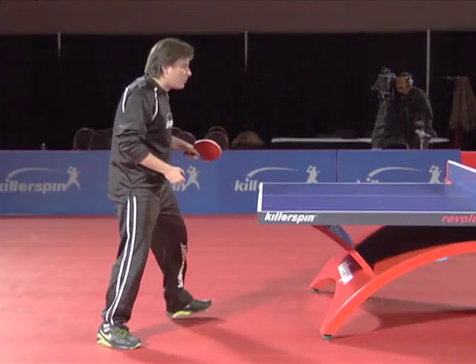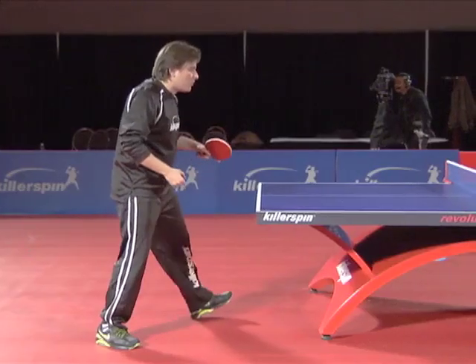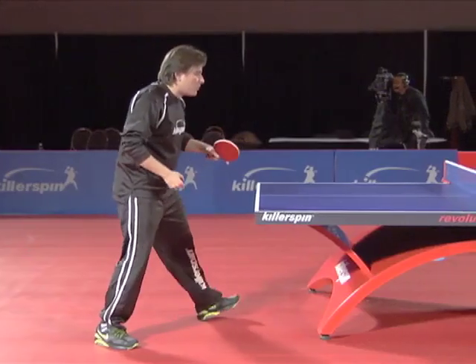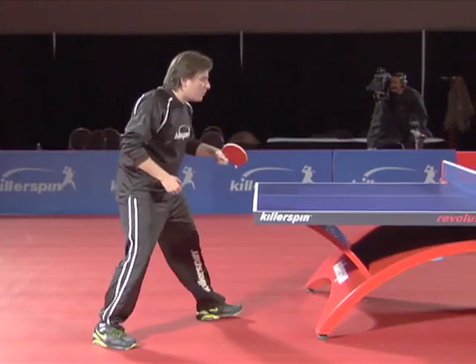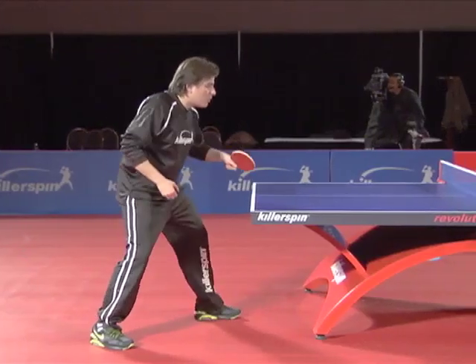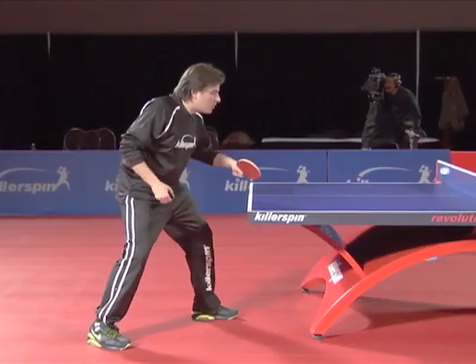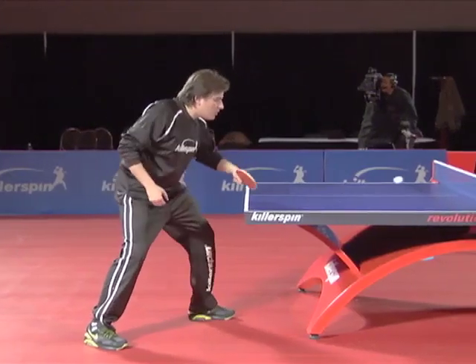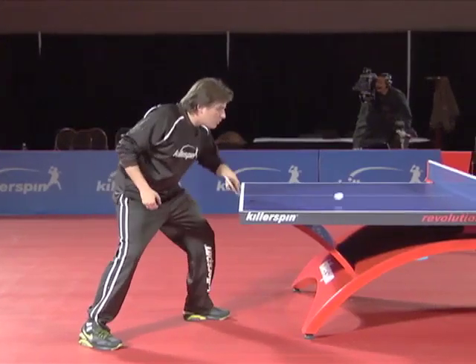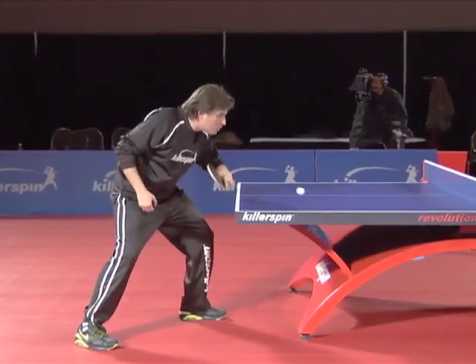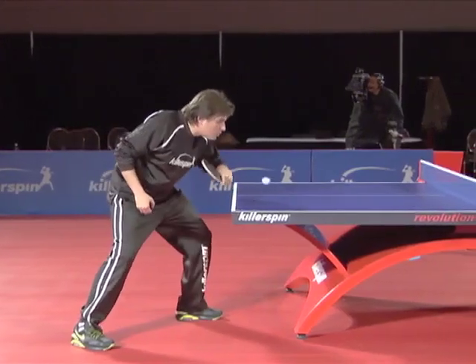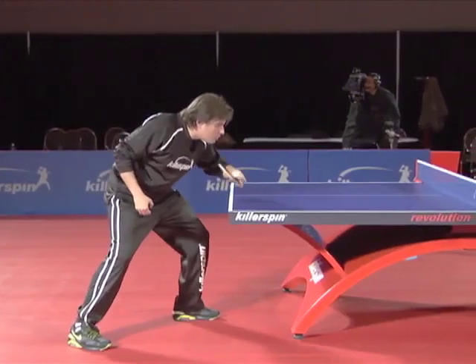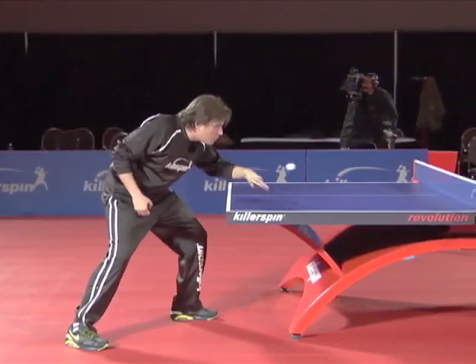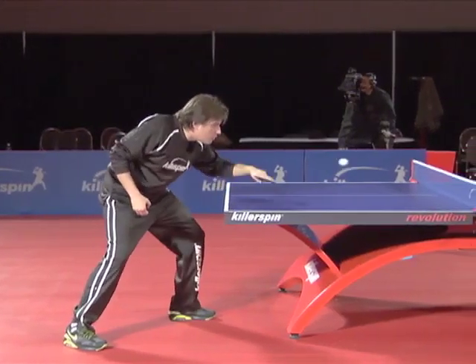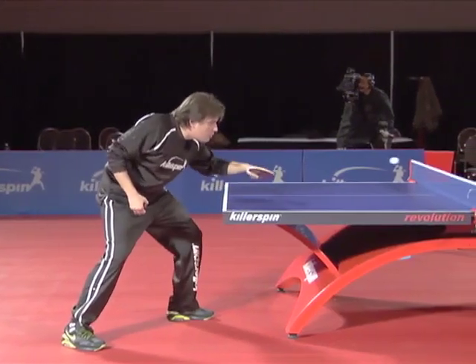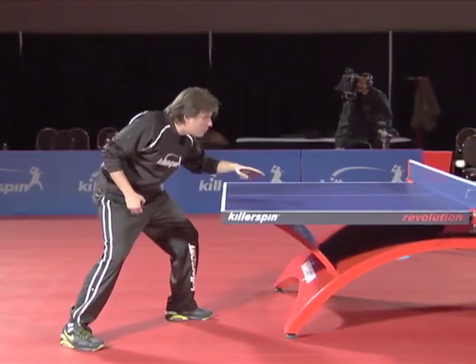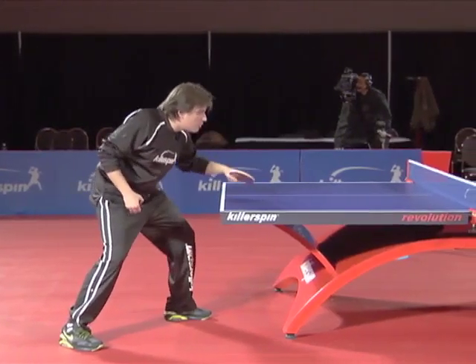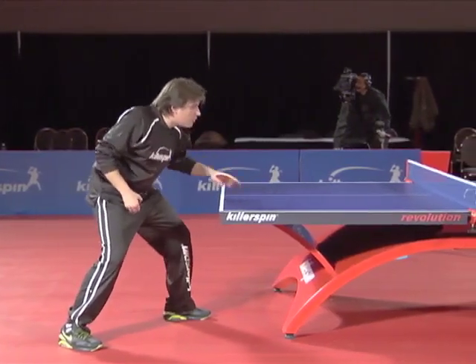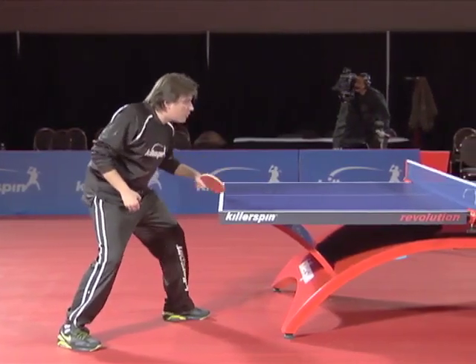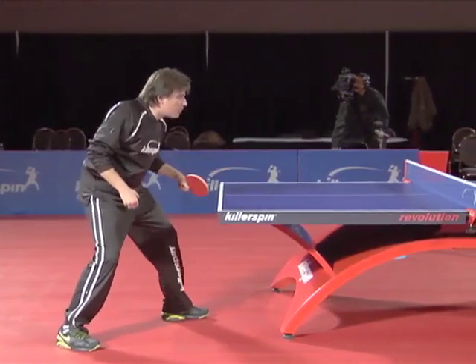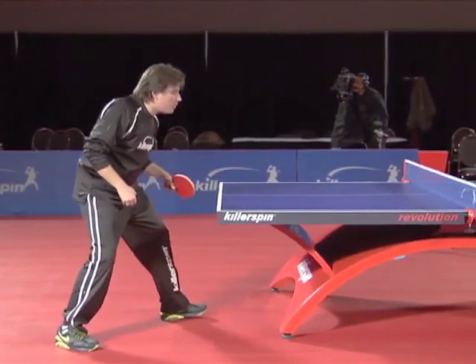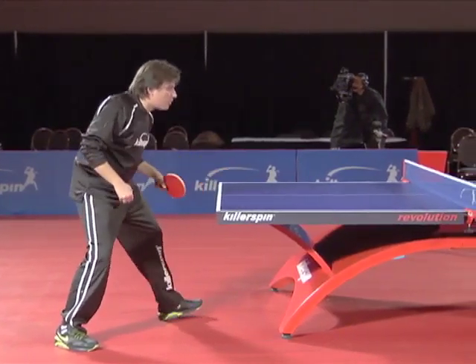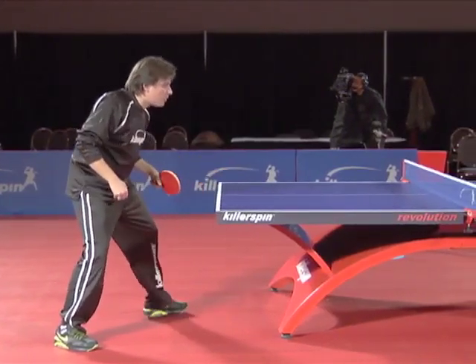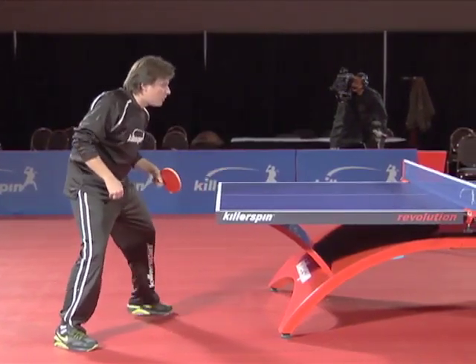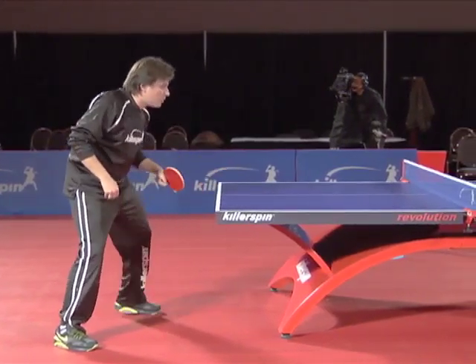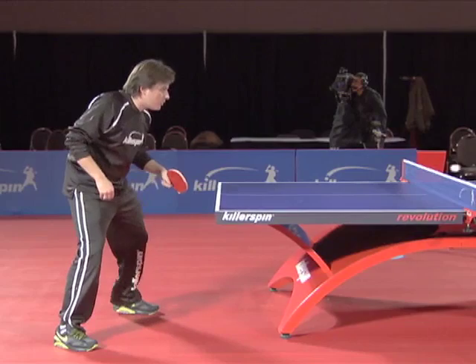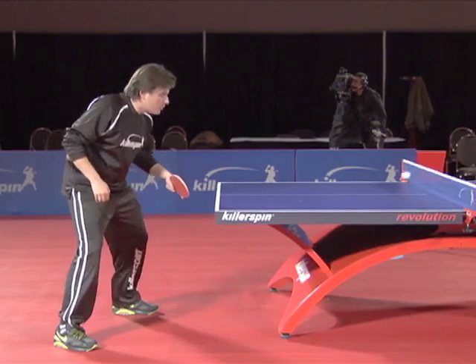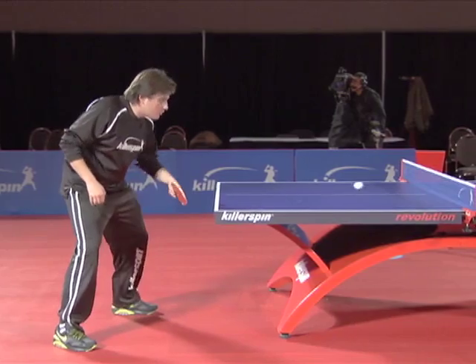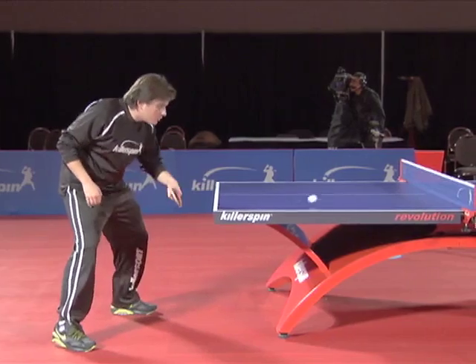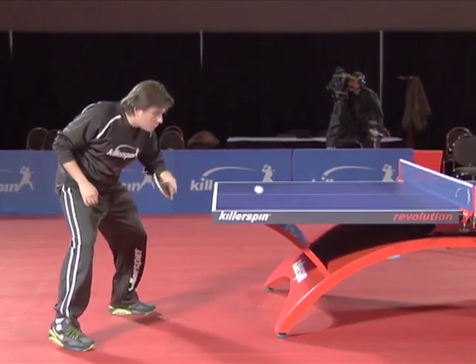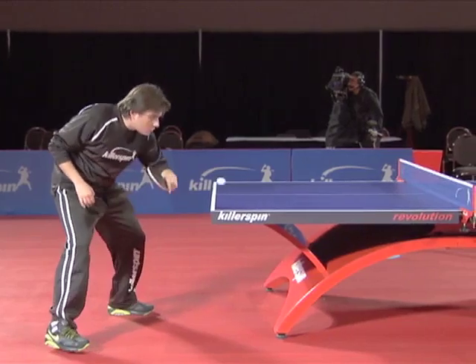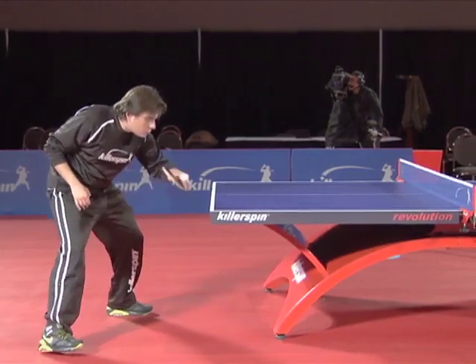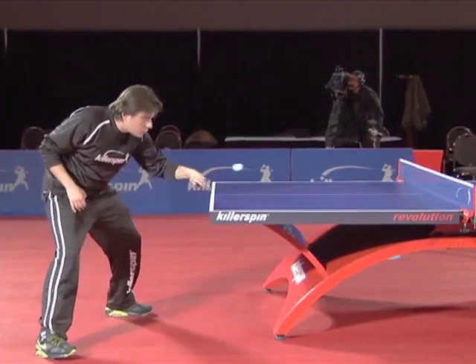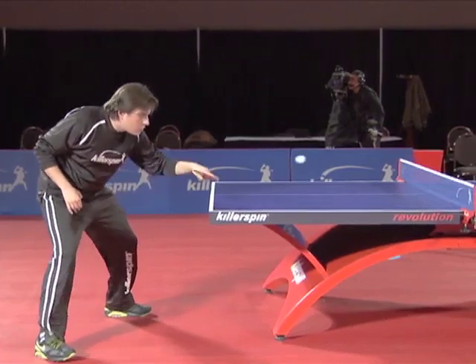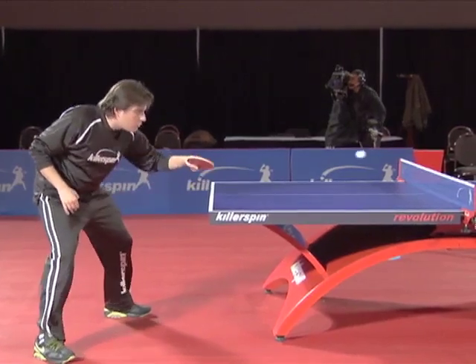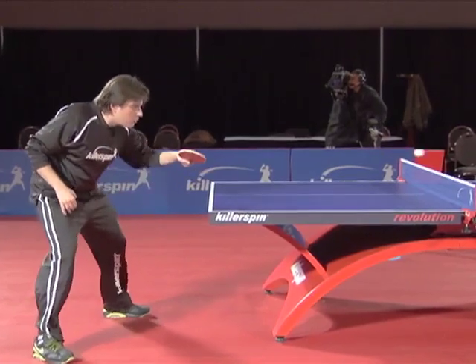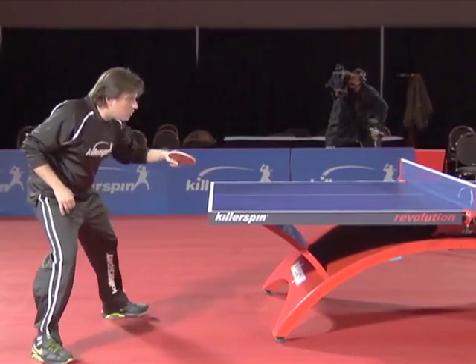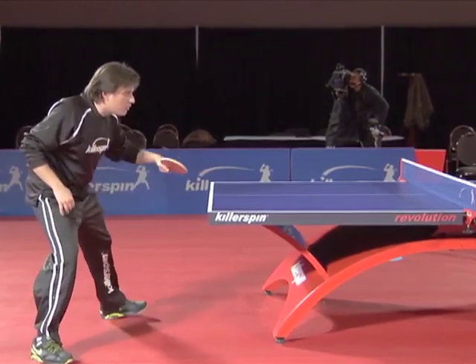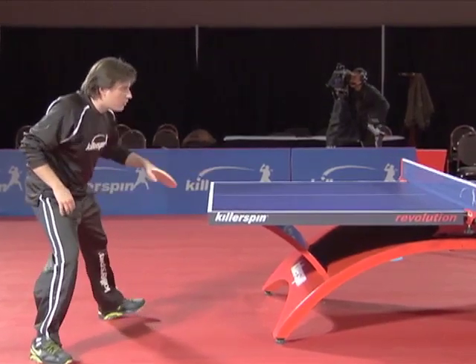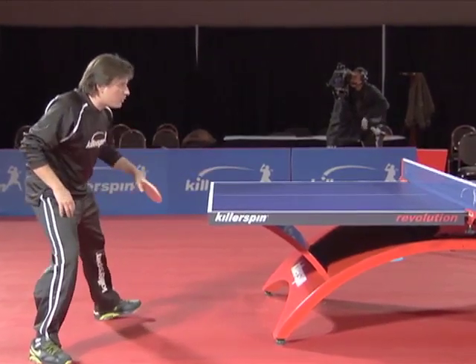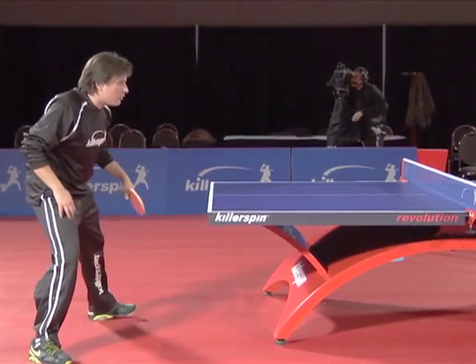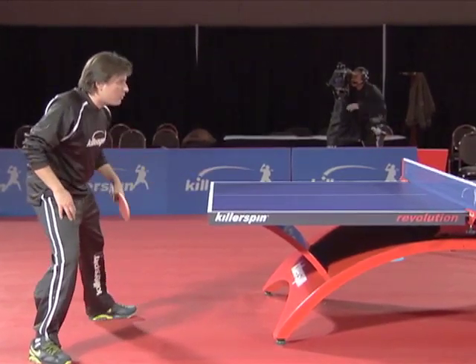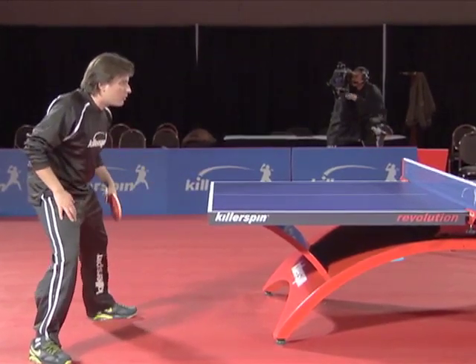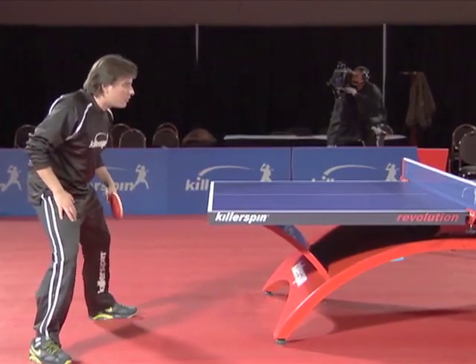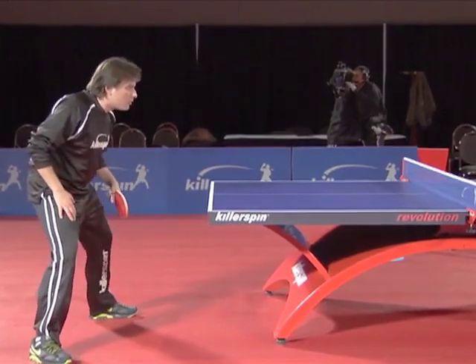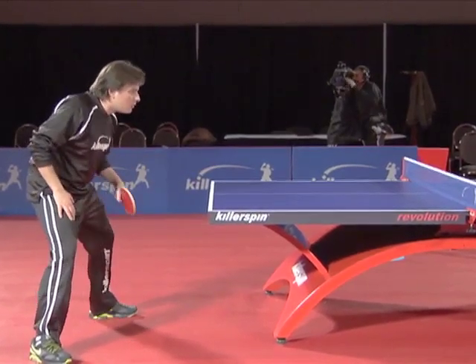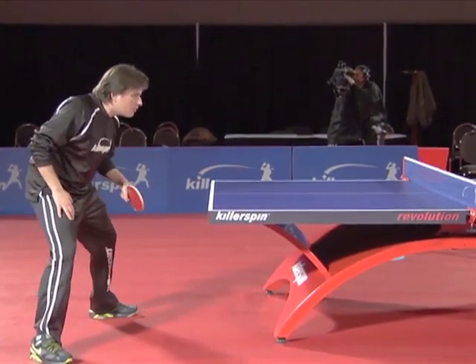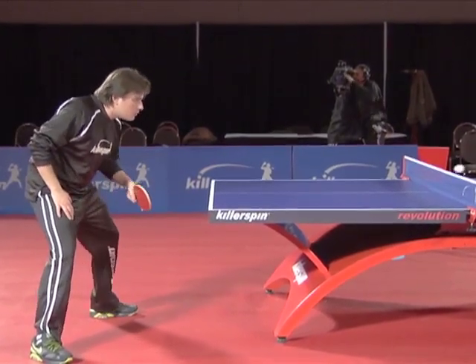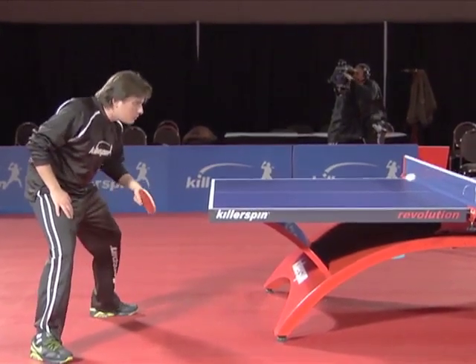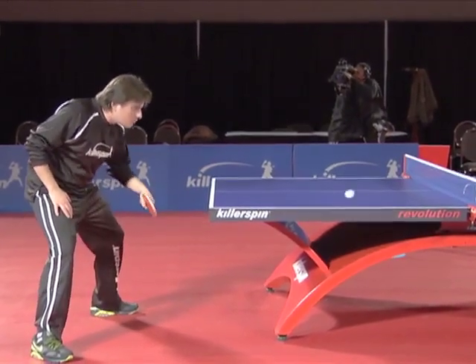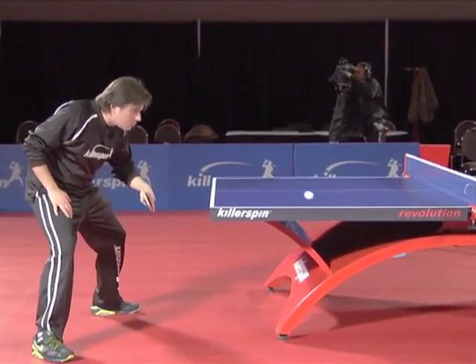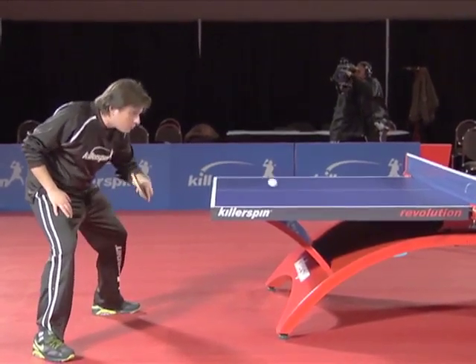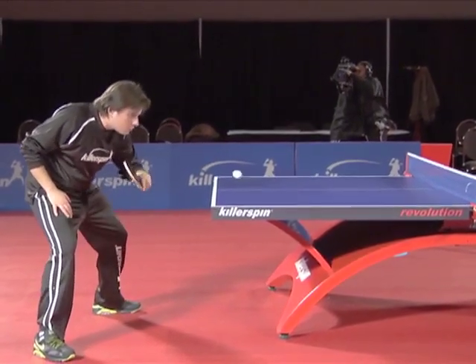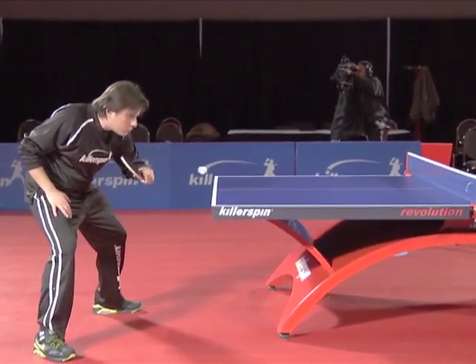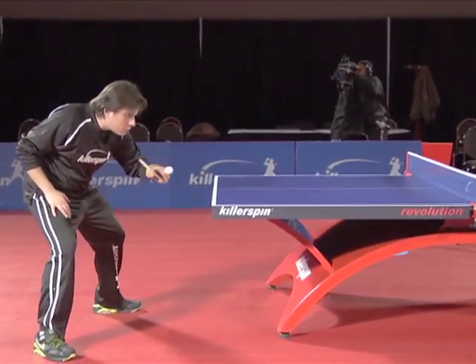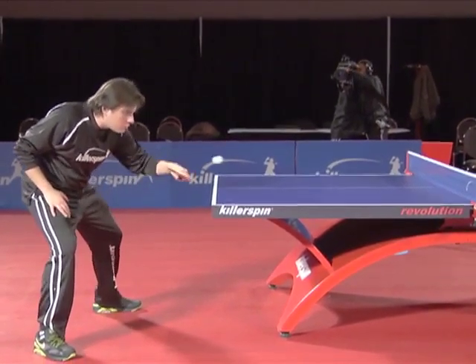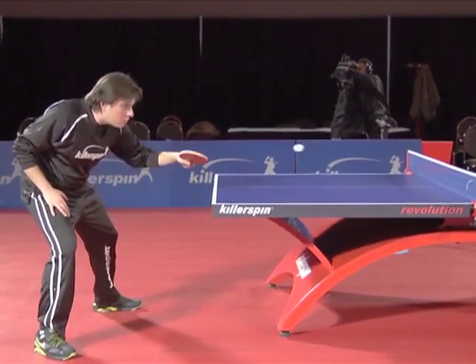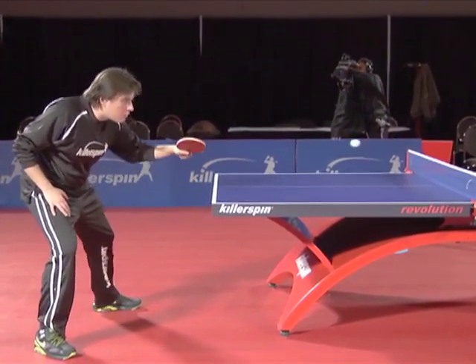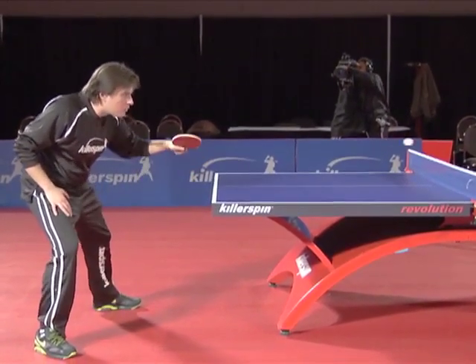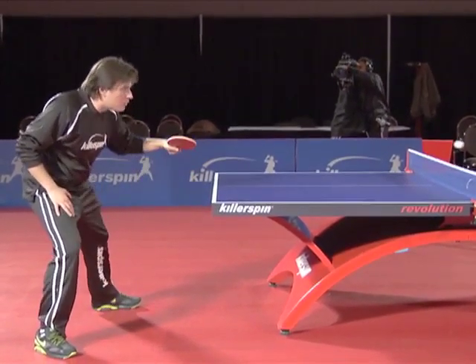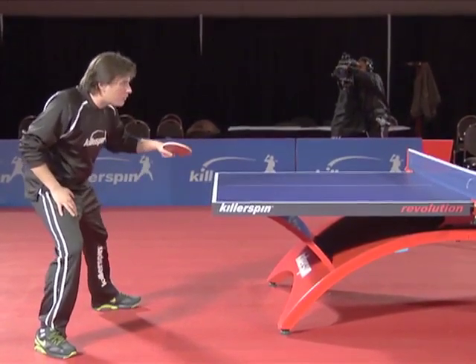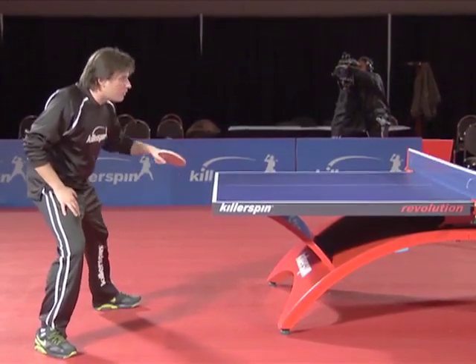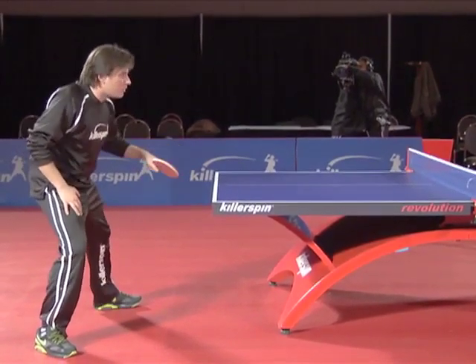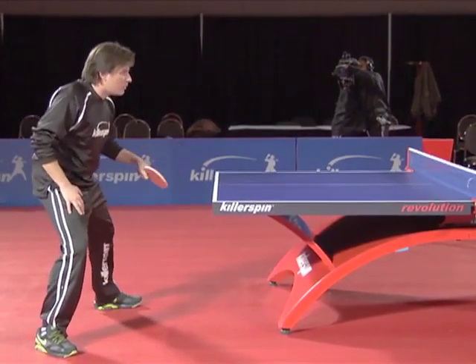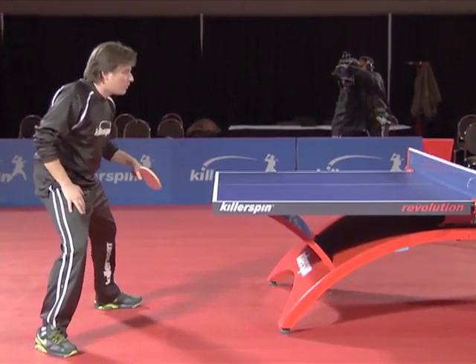Step in and brush the ball smoothly. Contact the ball after it has reached the top of the bounce so you feel it fall onto the open racket.